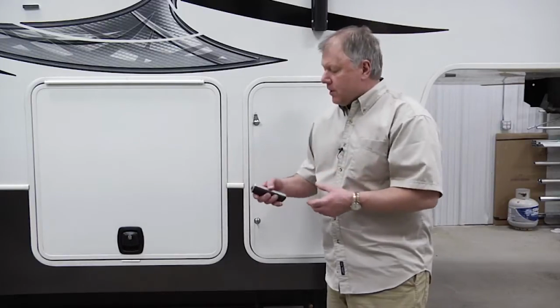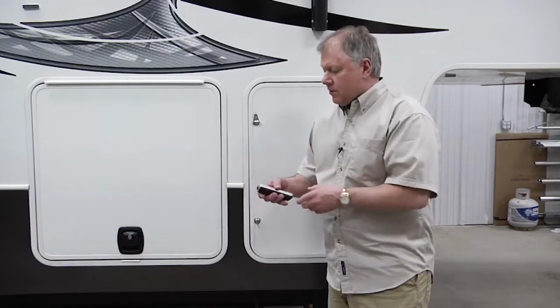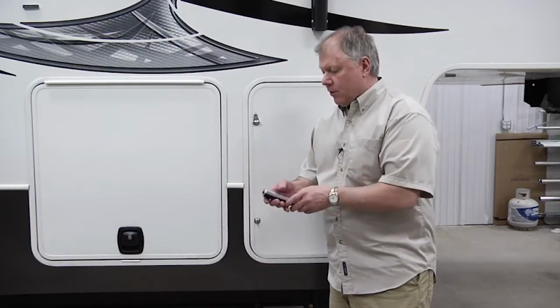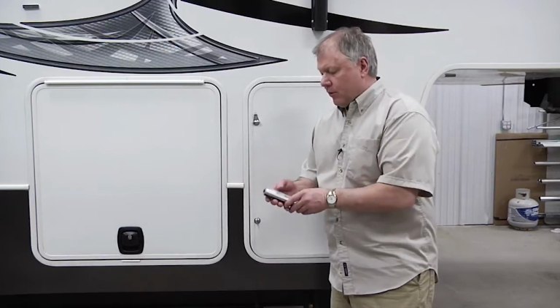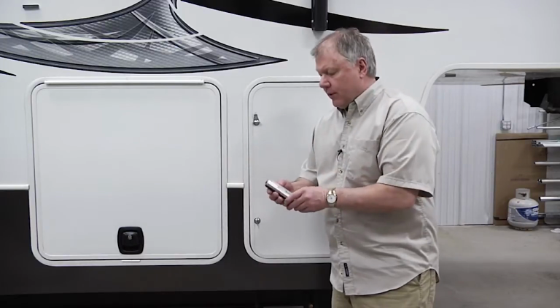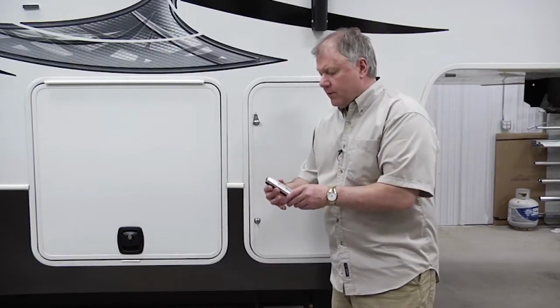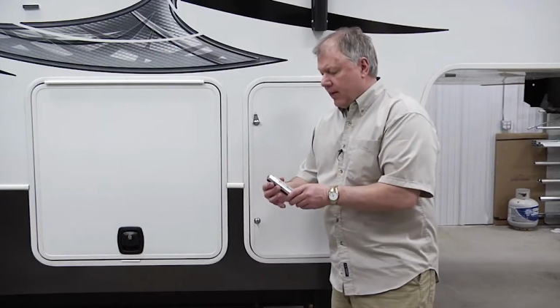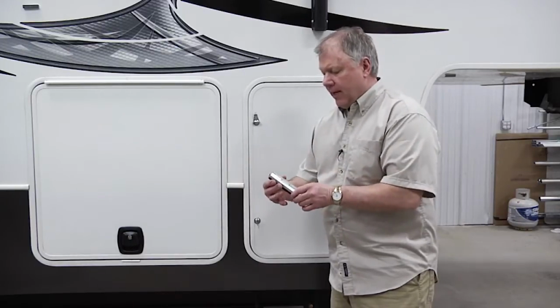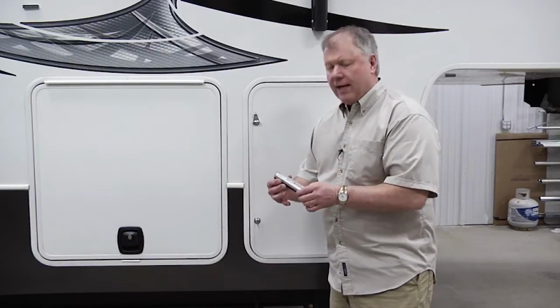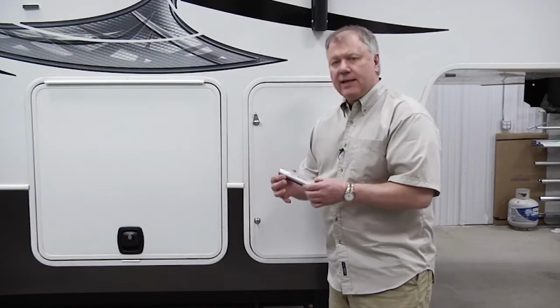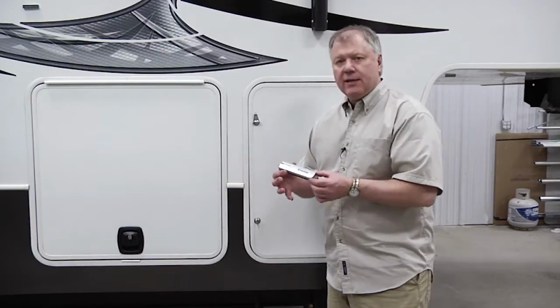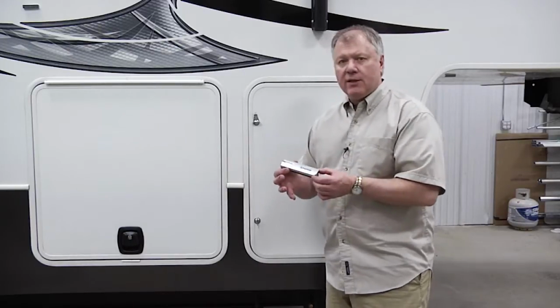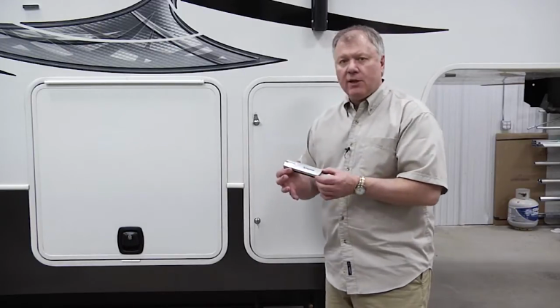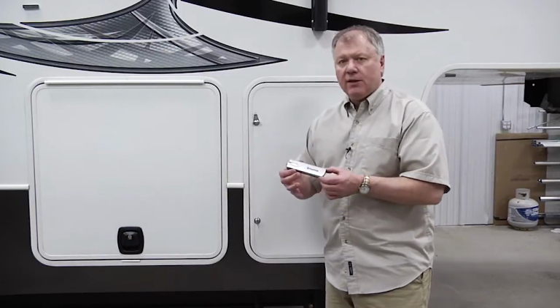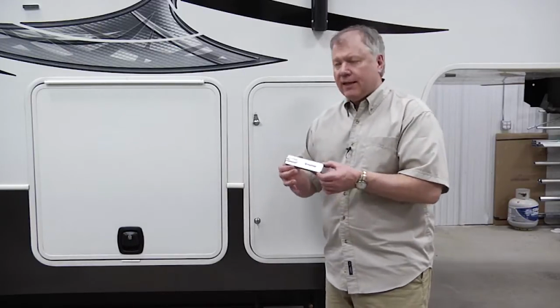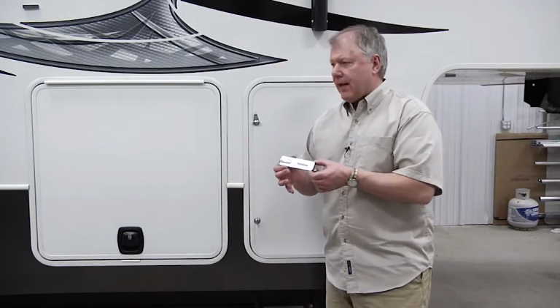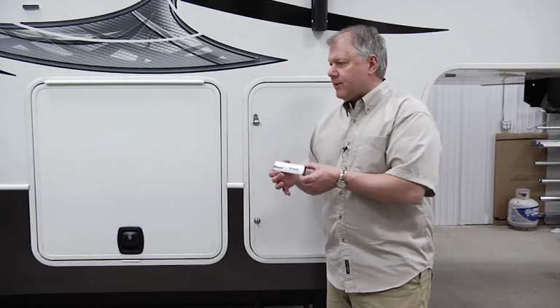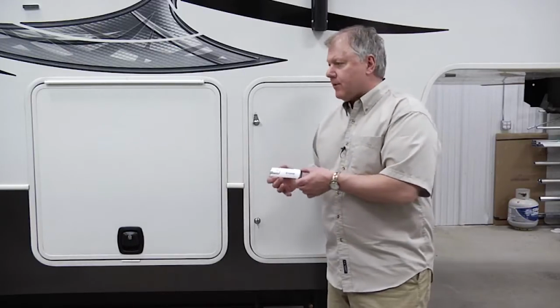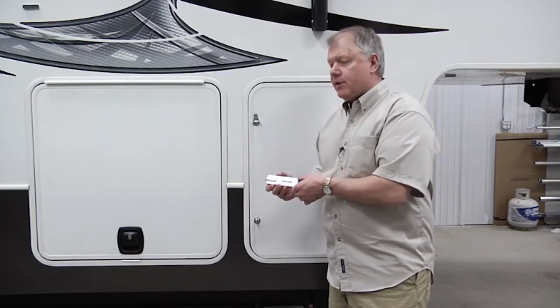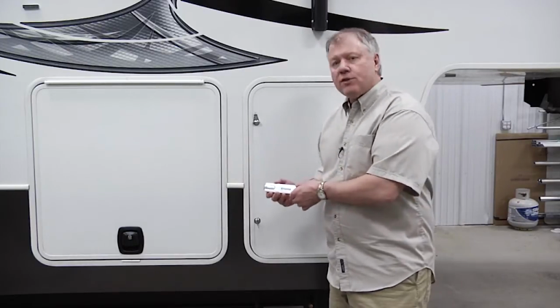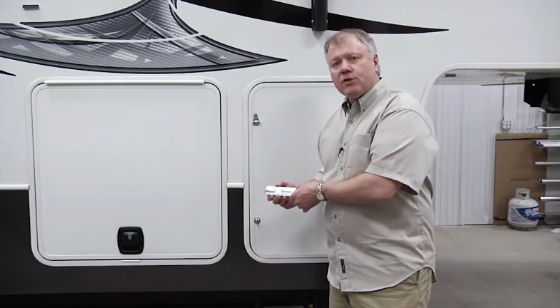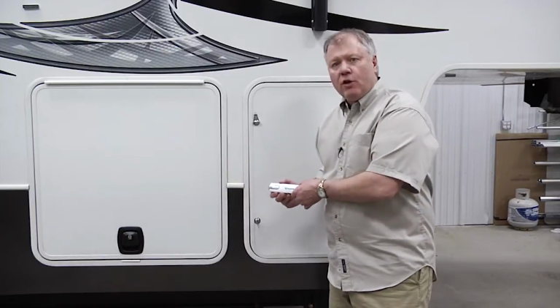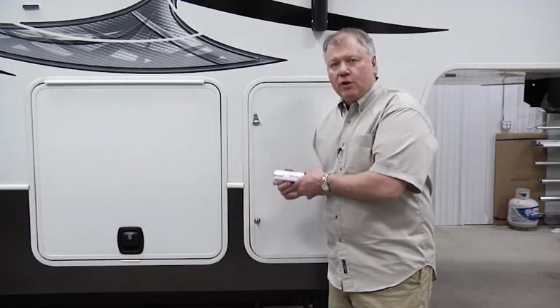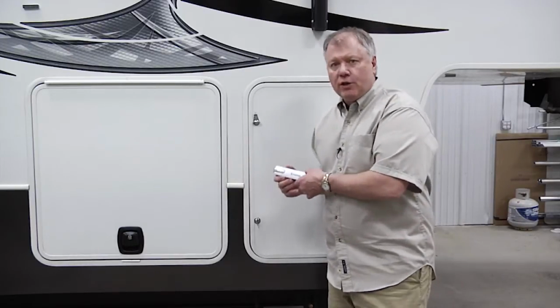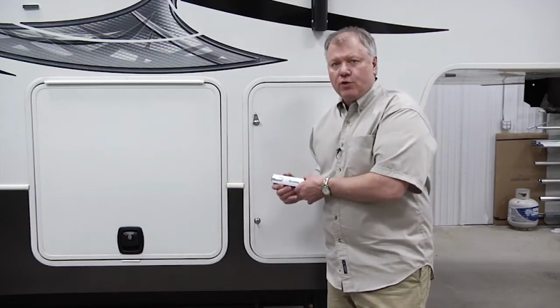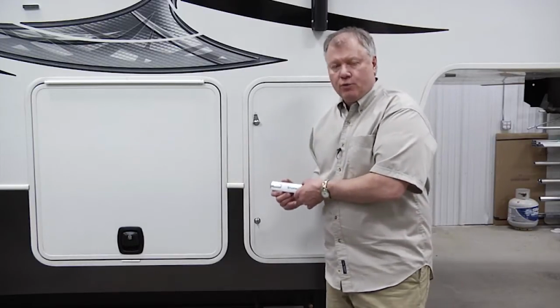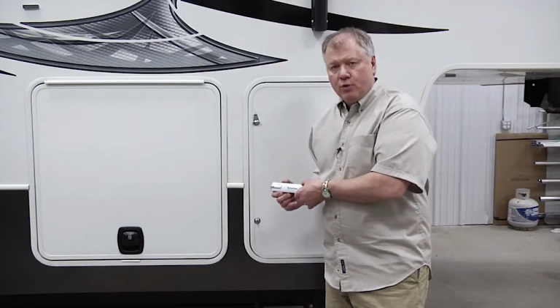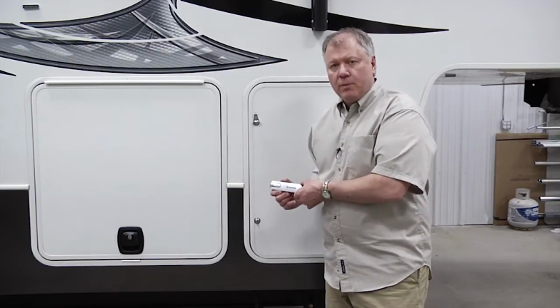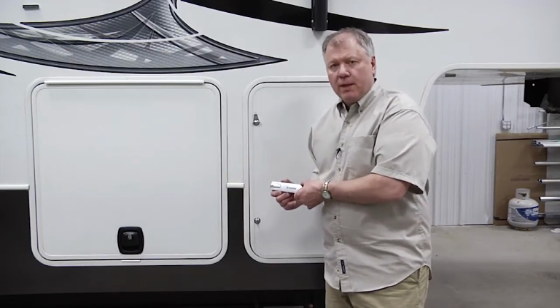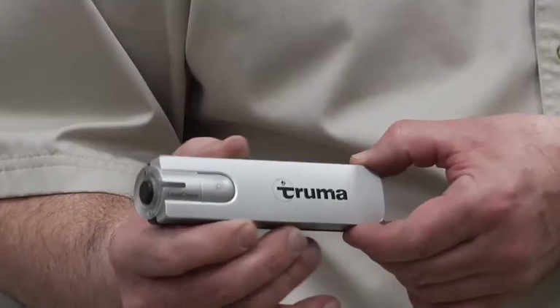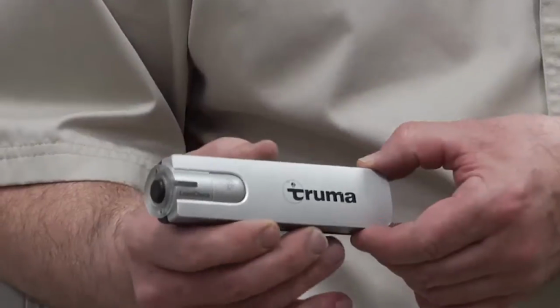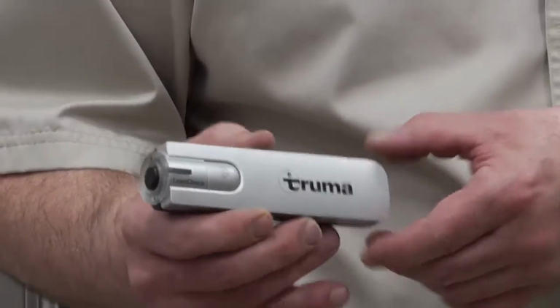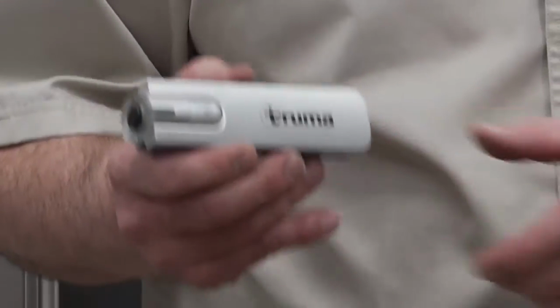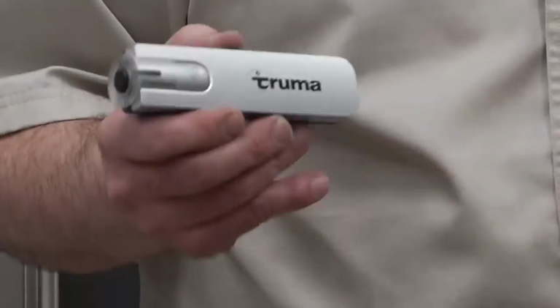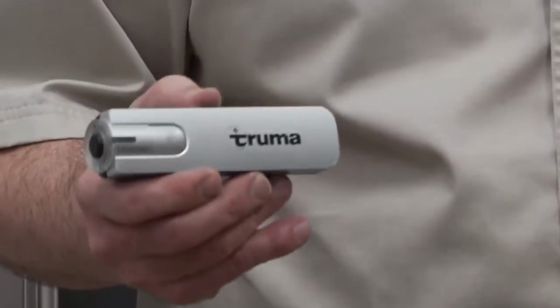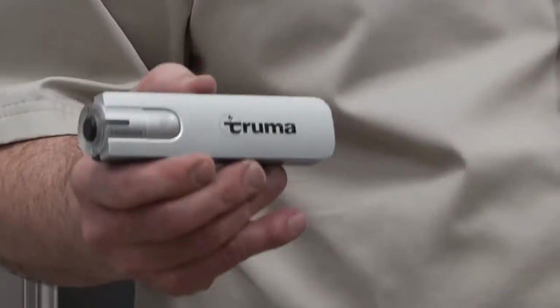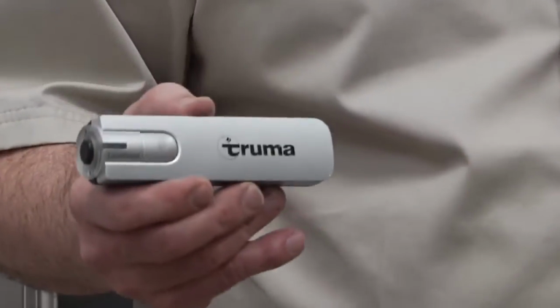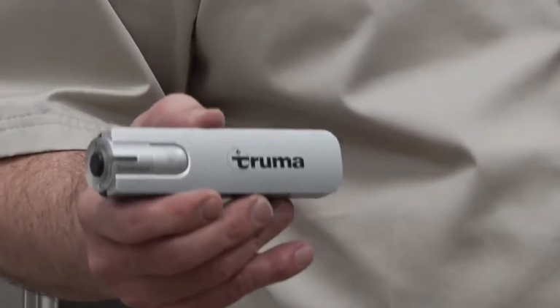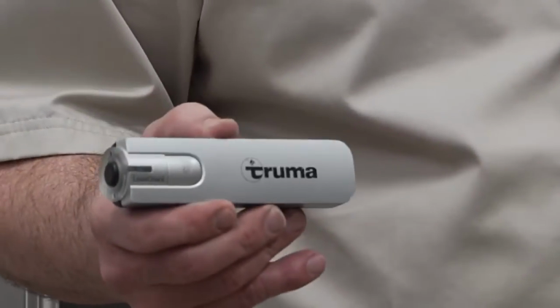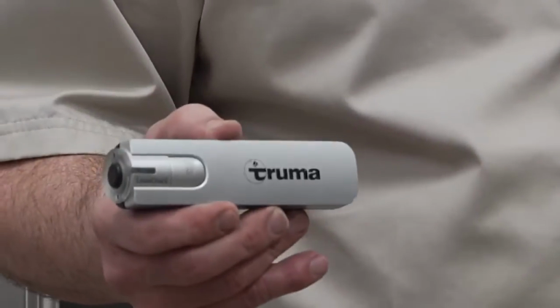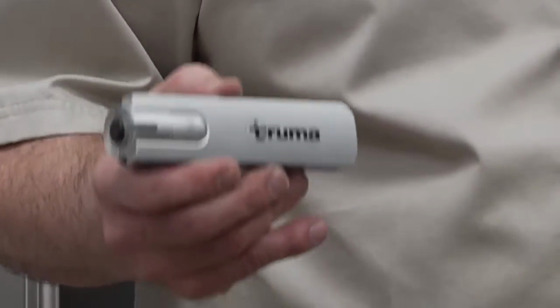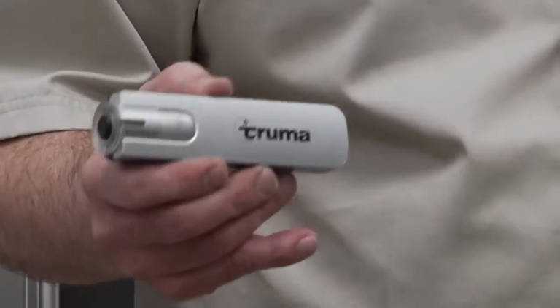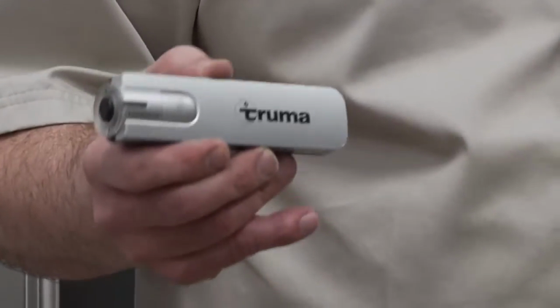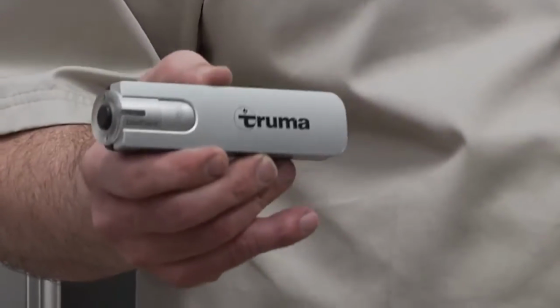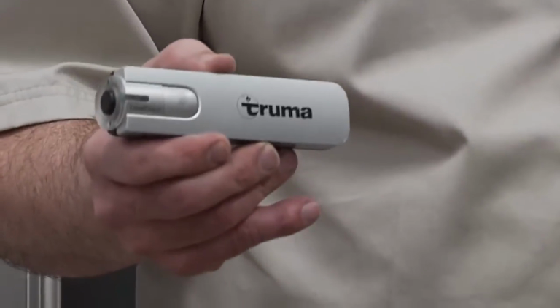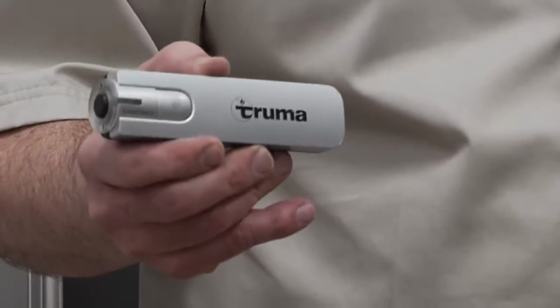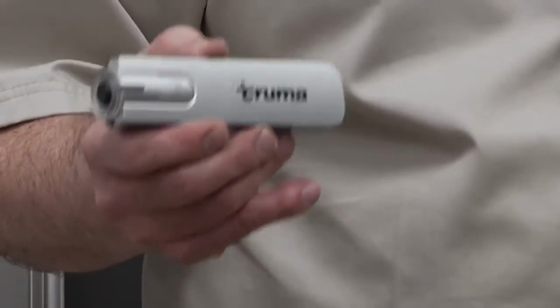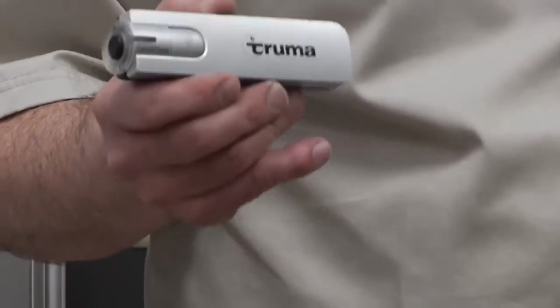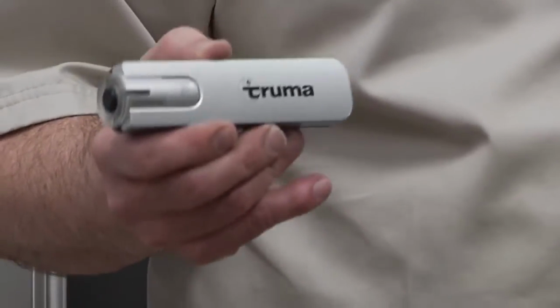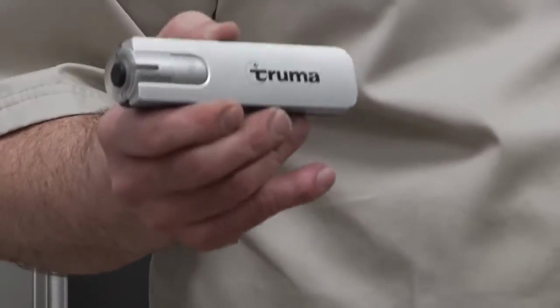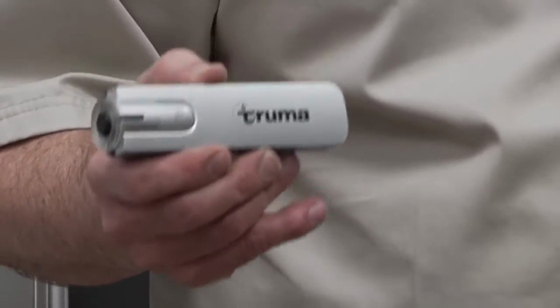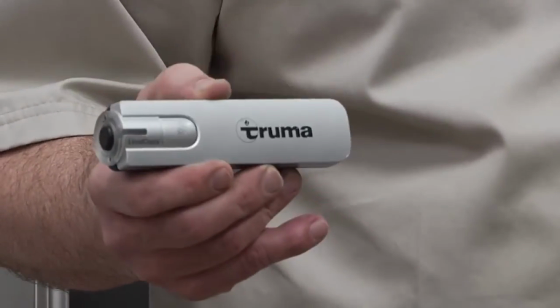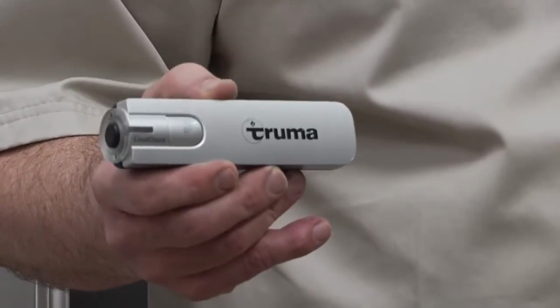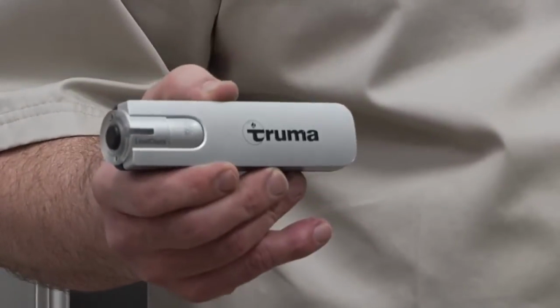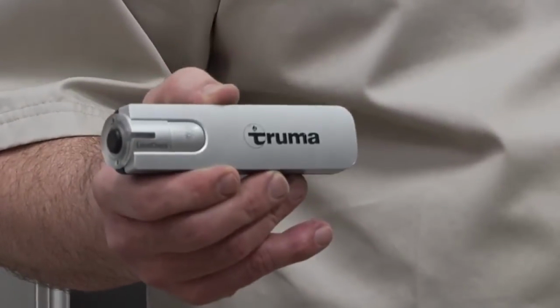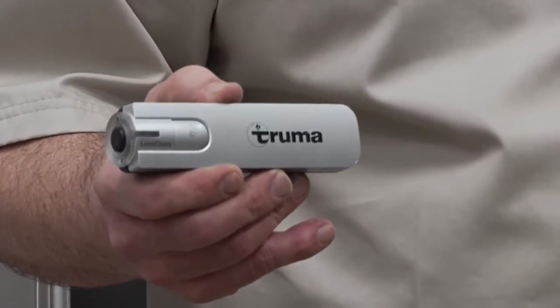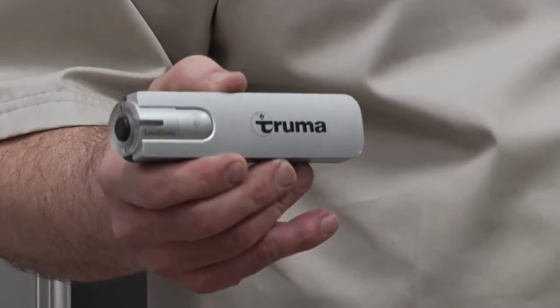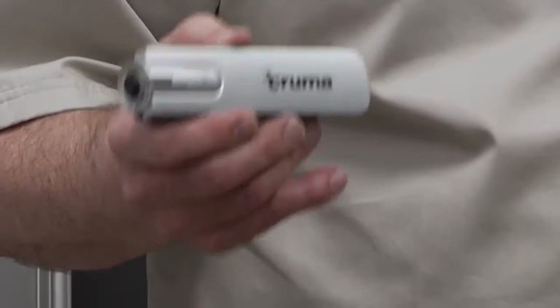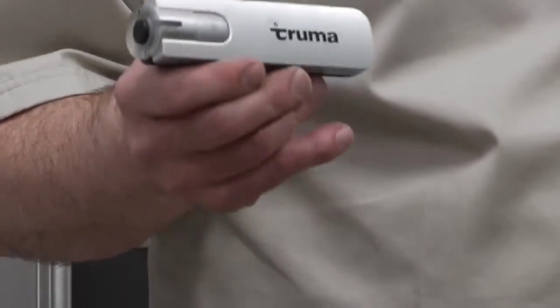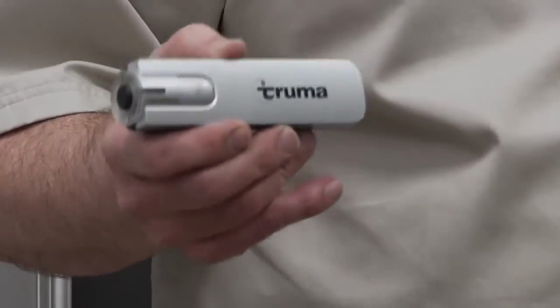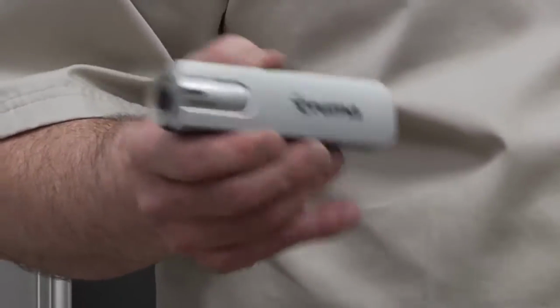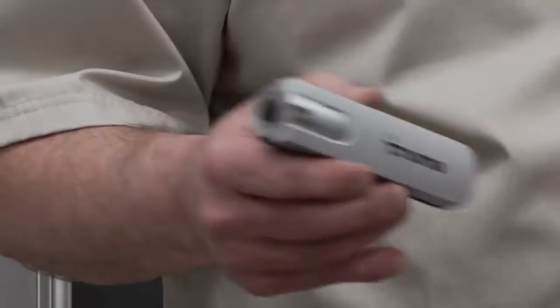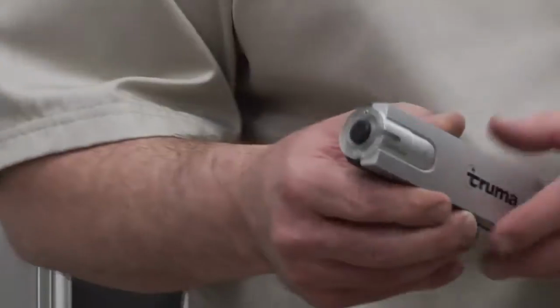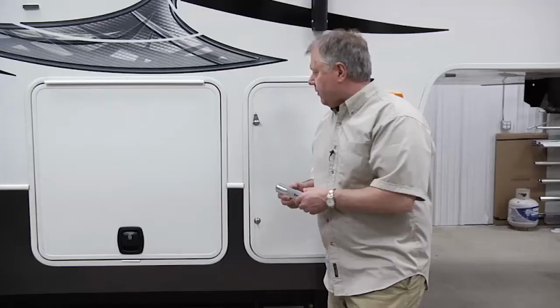So there's a handy little gadget. This is called a Truma level check, and it uses ultrasound to test the level.